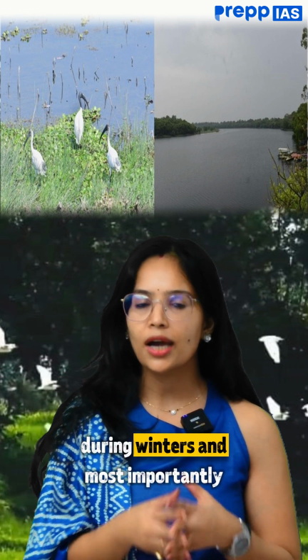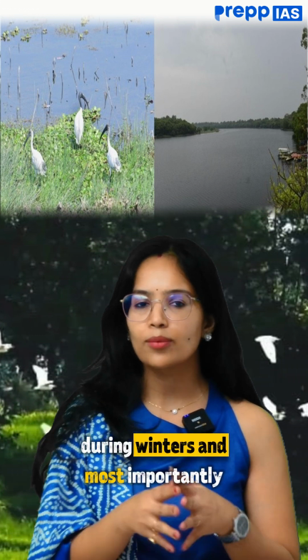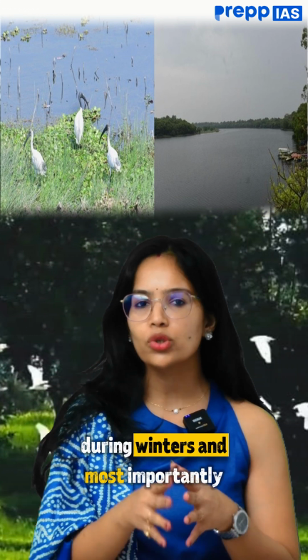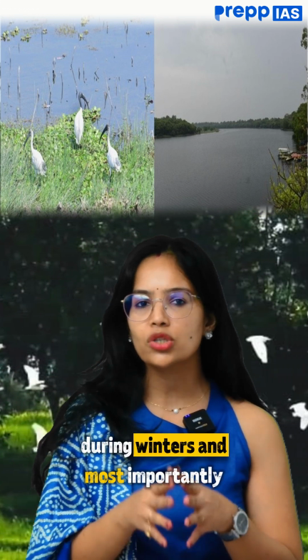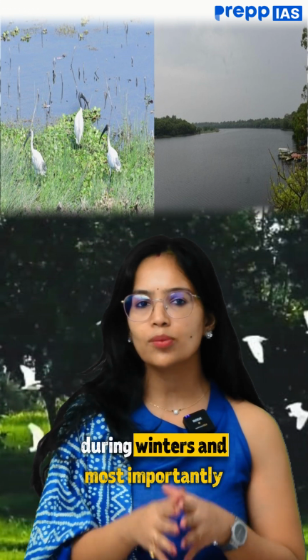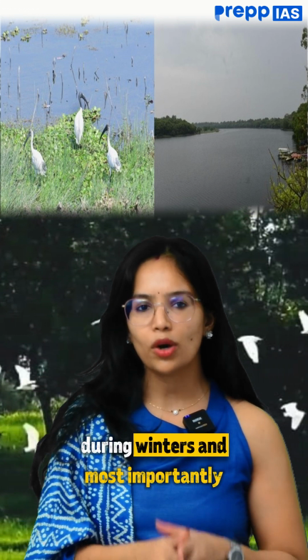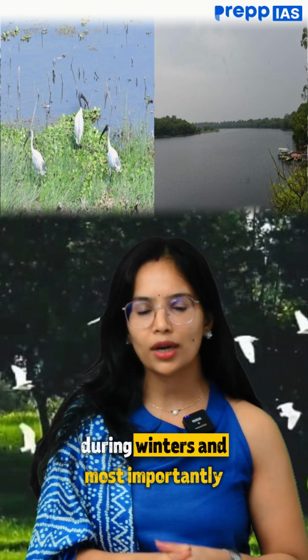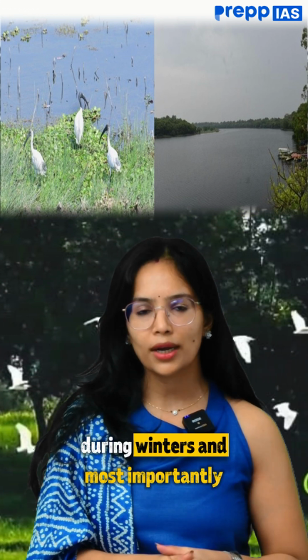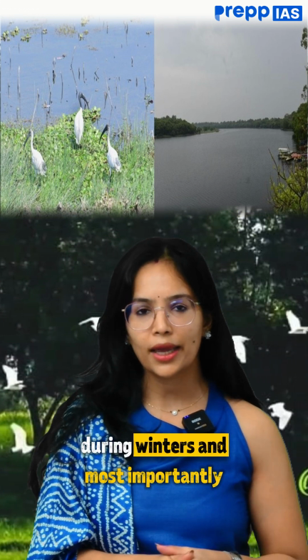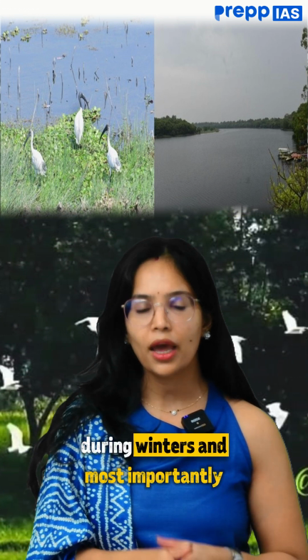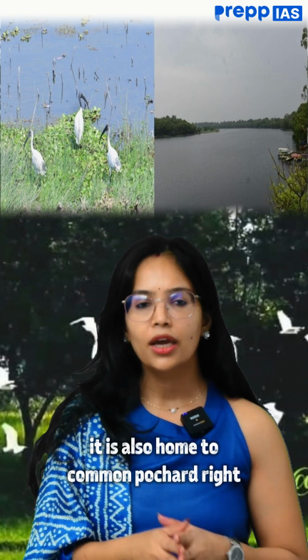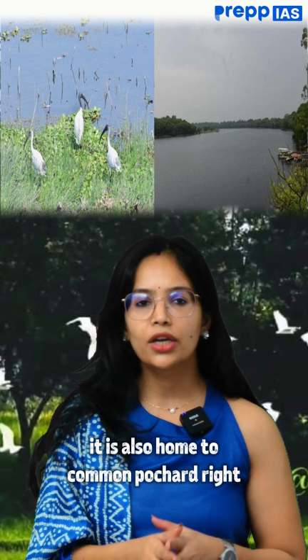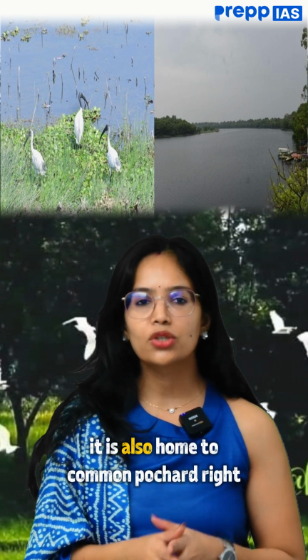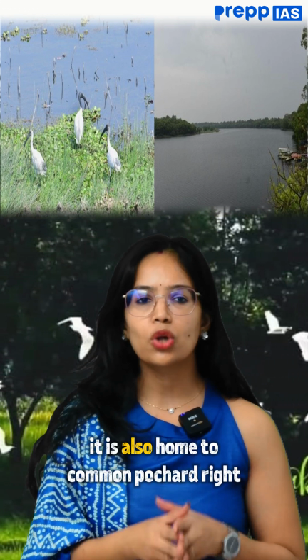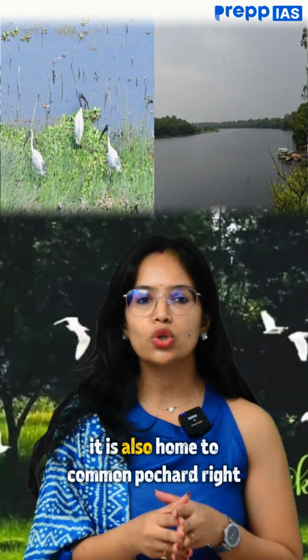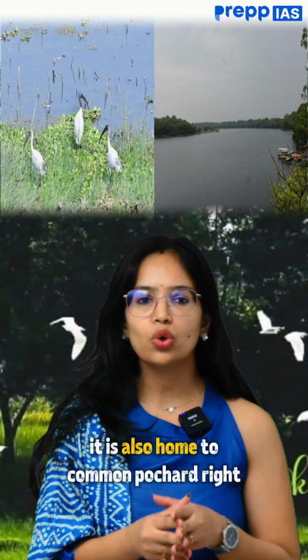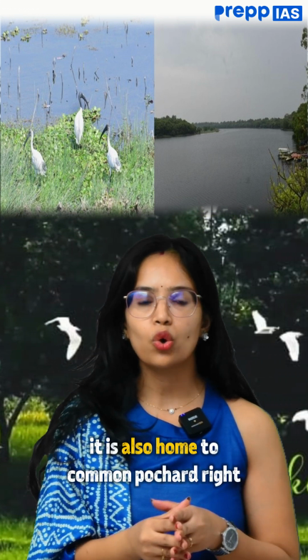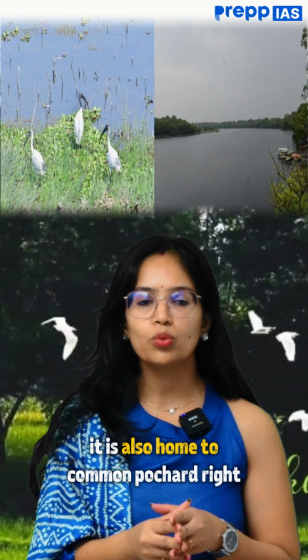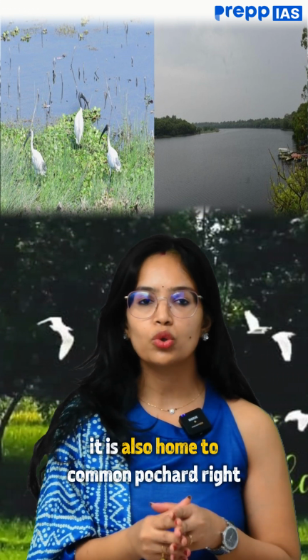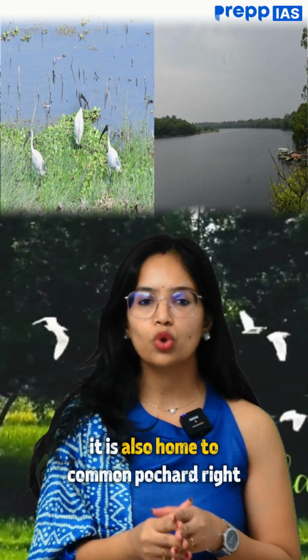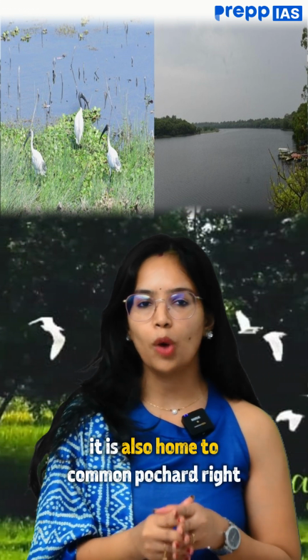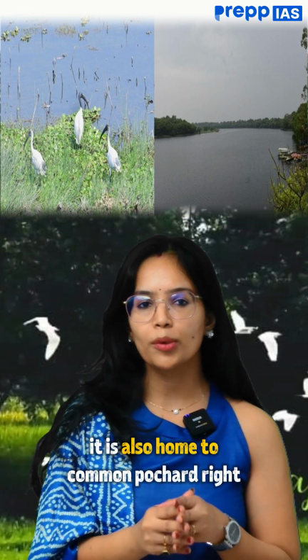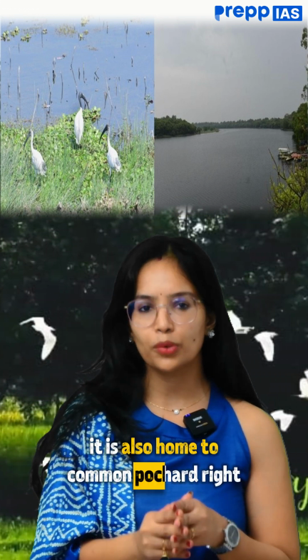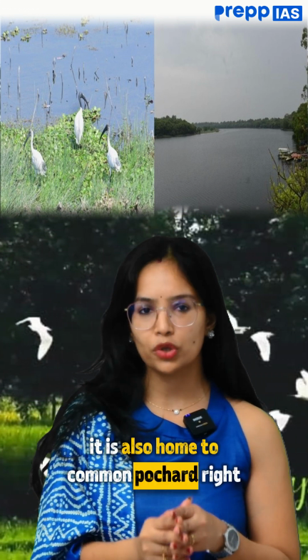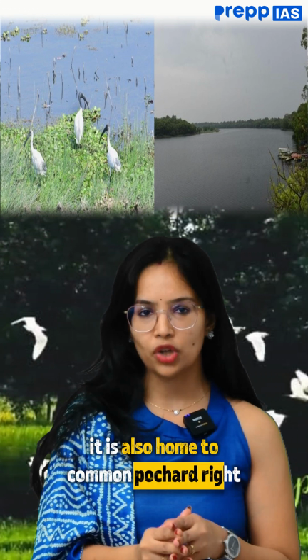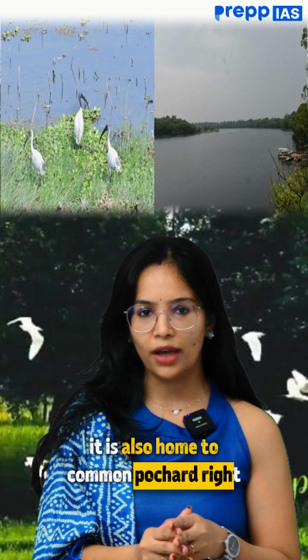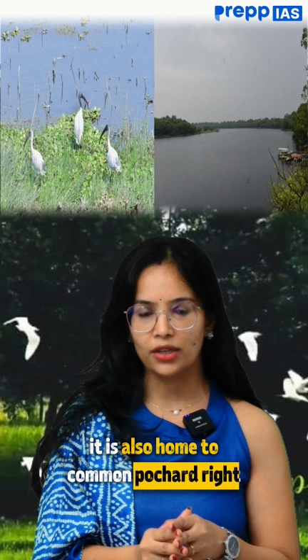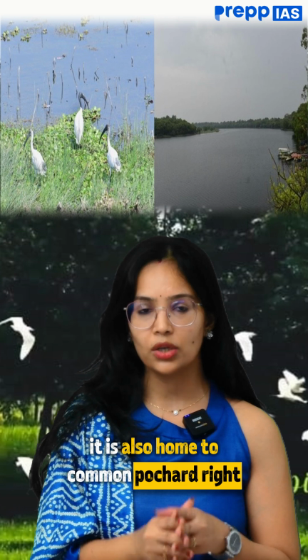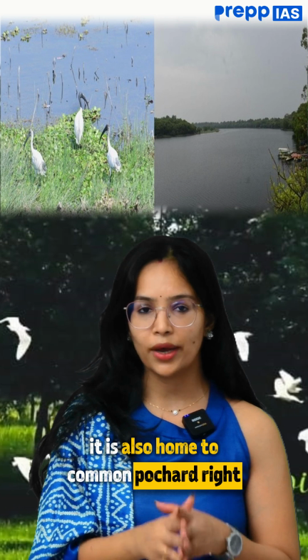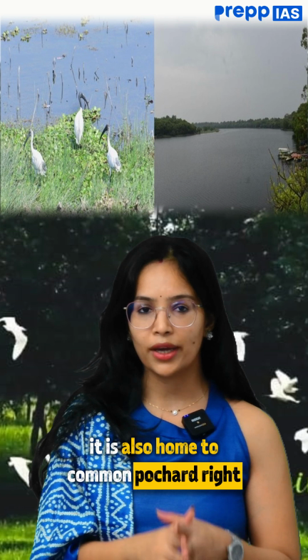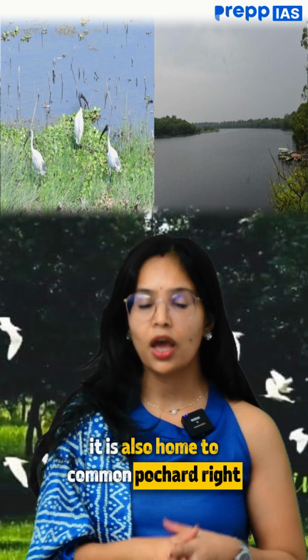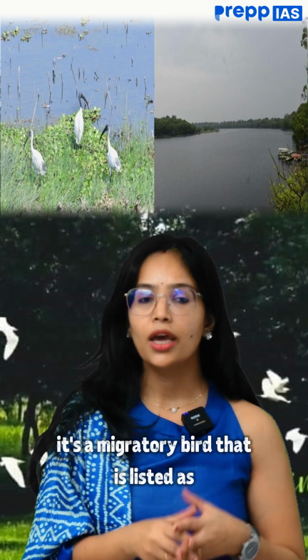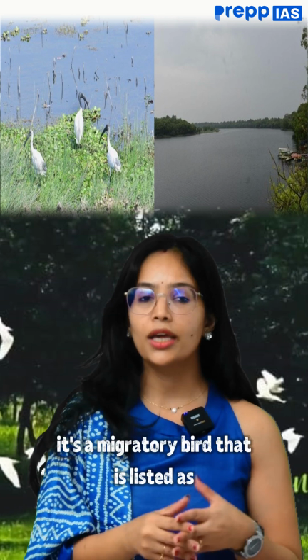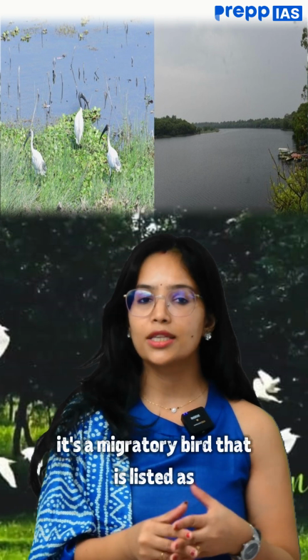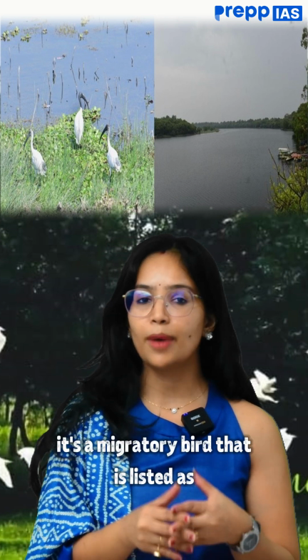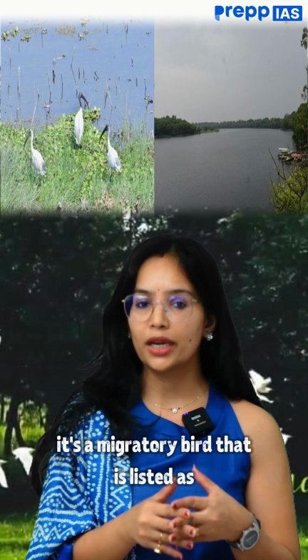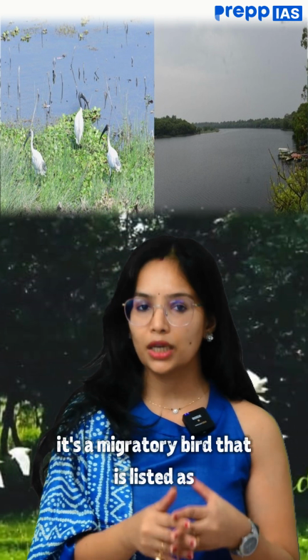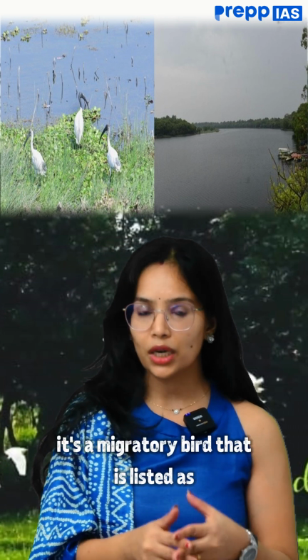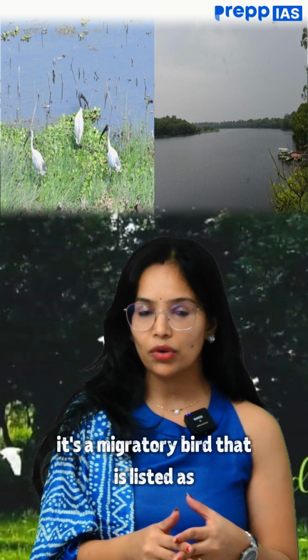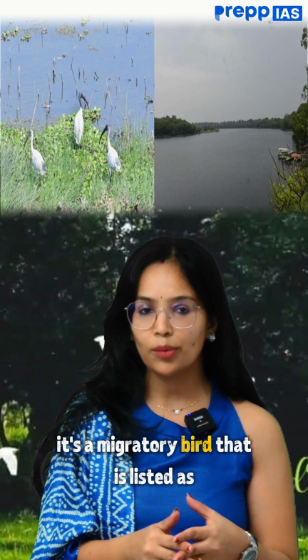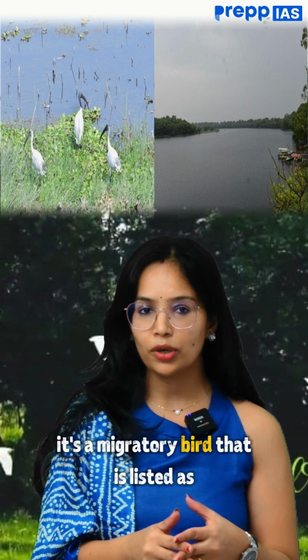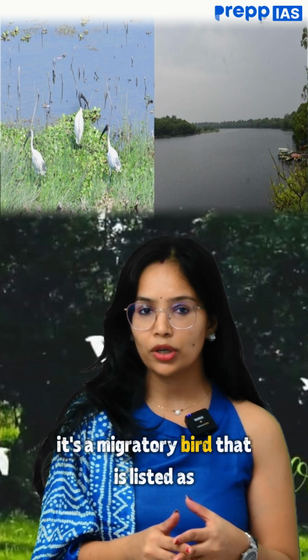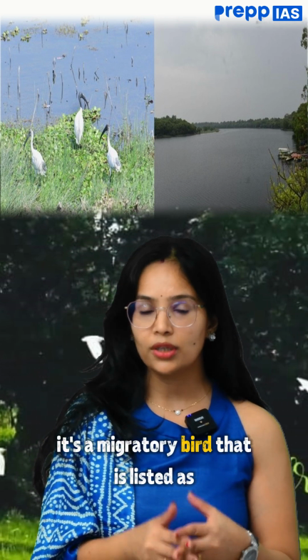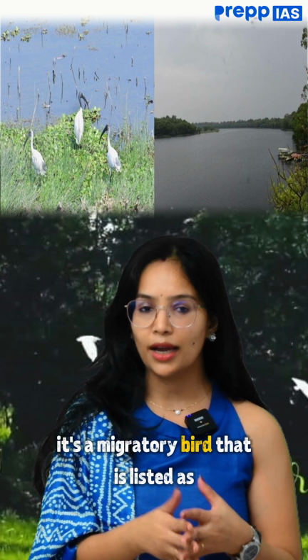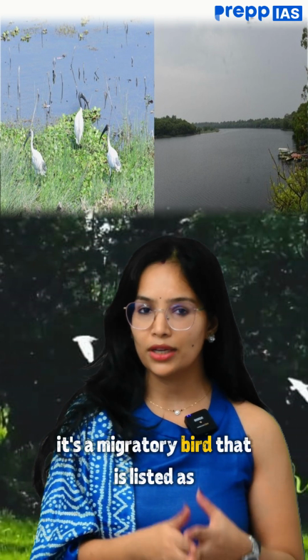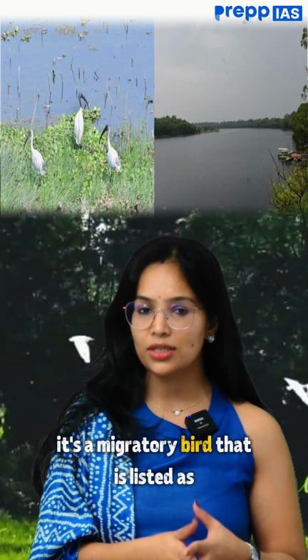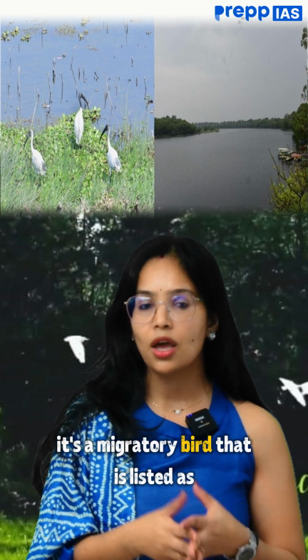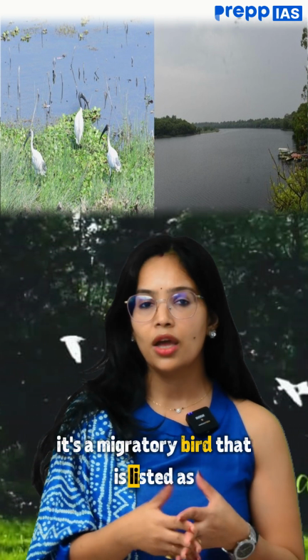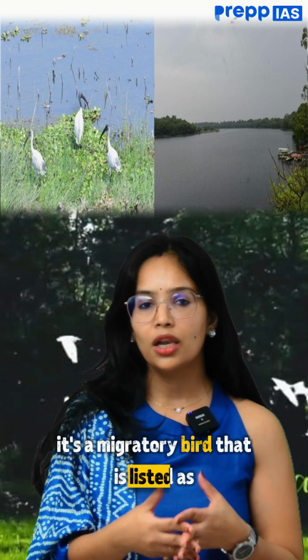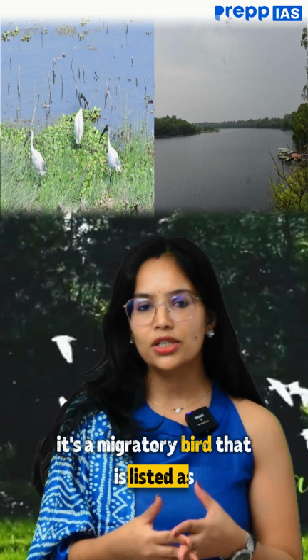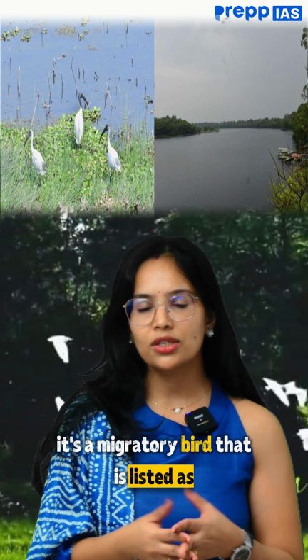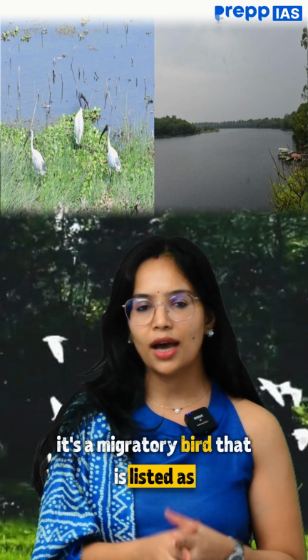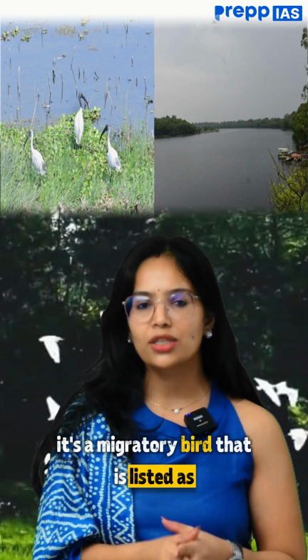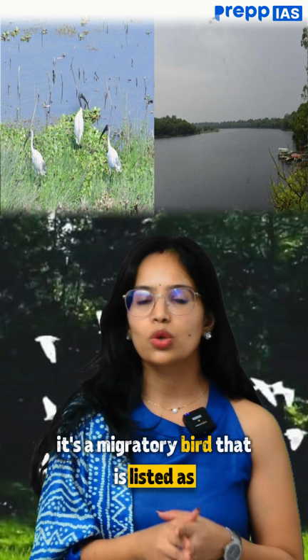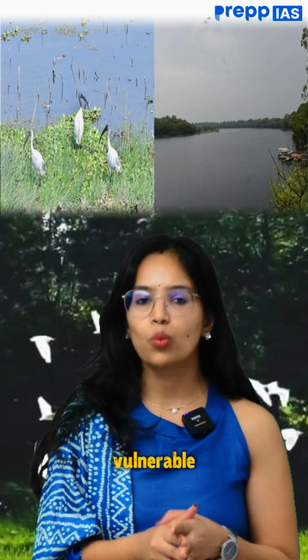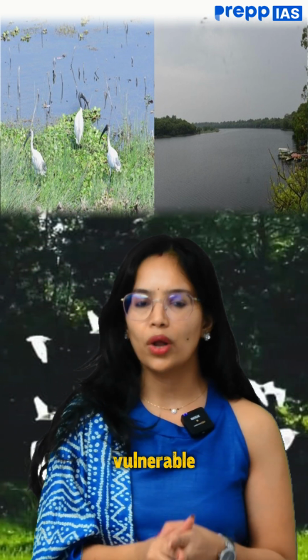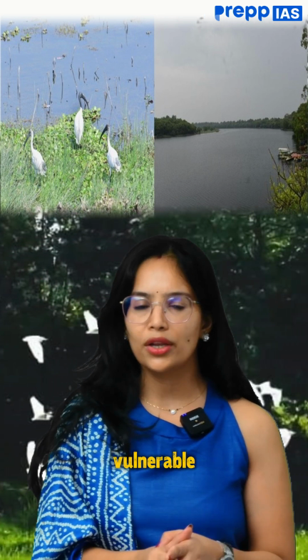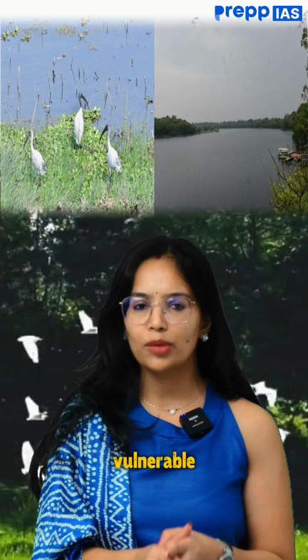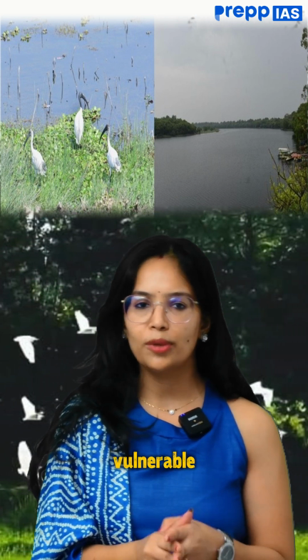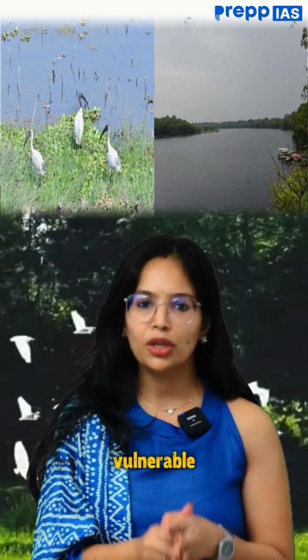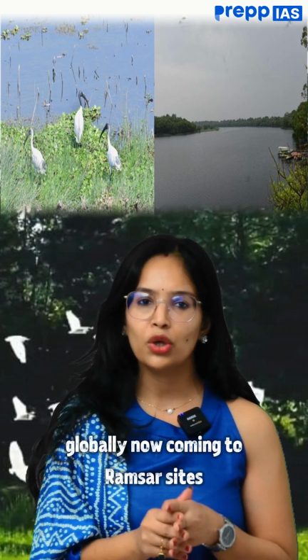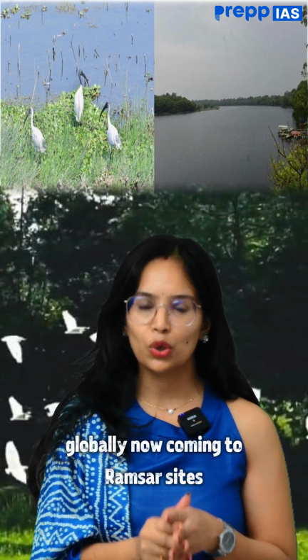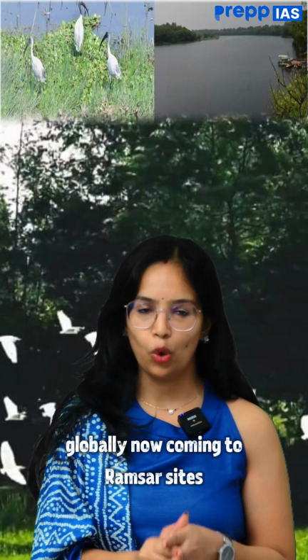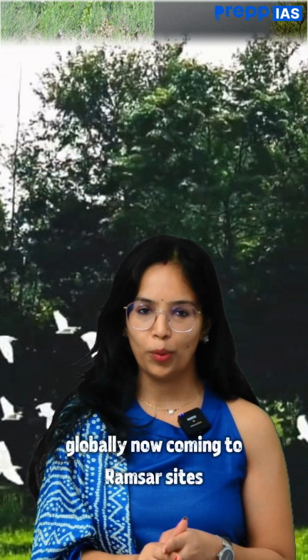Most importantly, Udhepur Jil is also home to the common Pochard, a migratory bird that is listed as vulnerable globally.